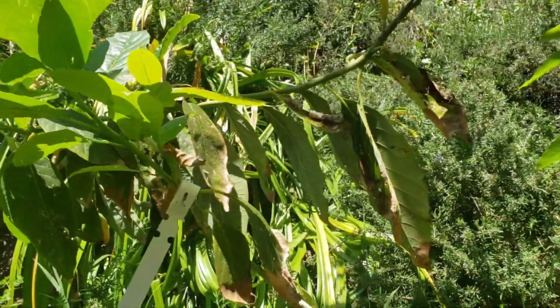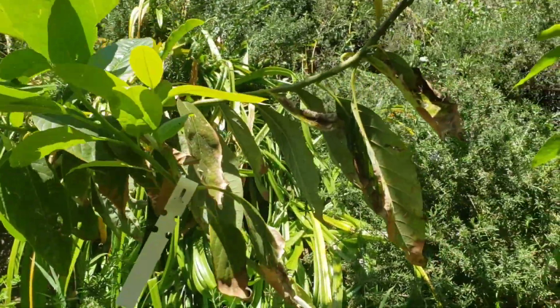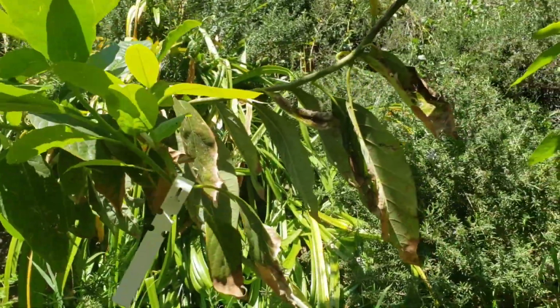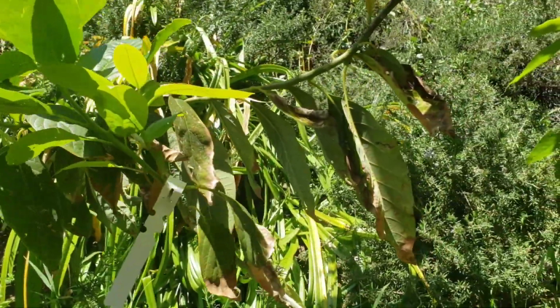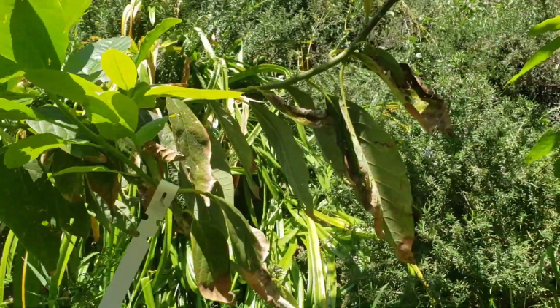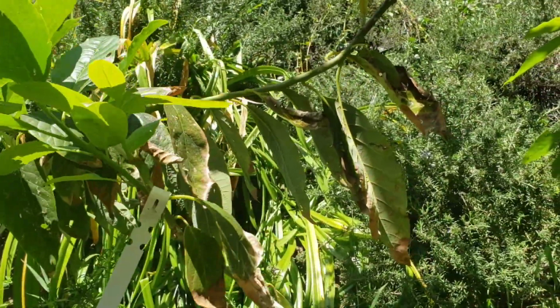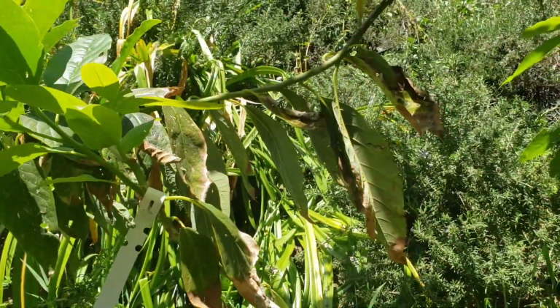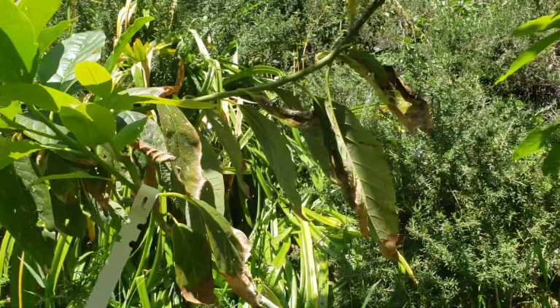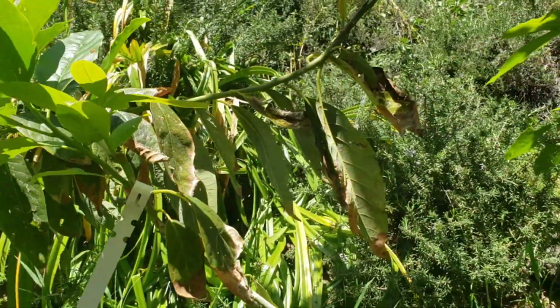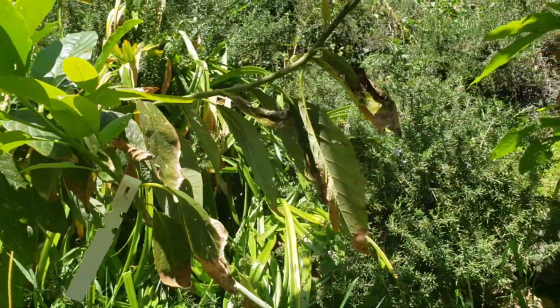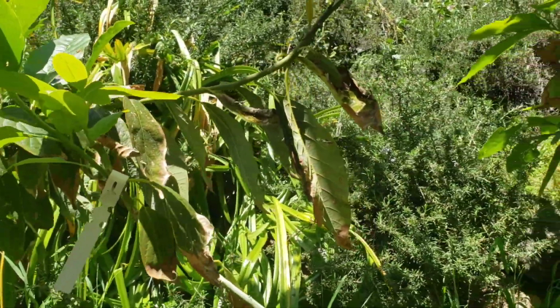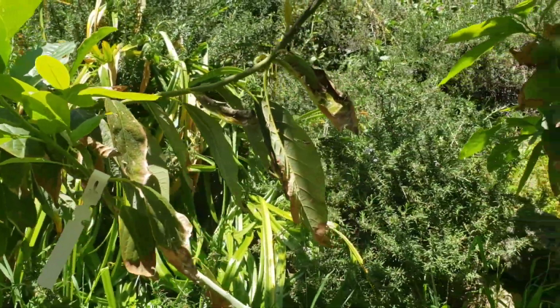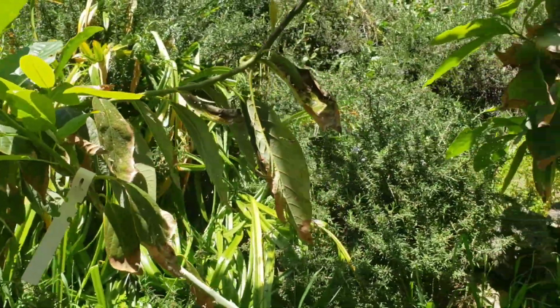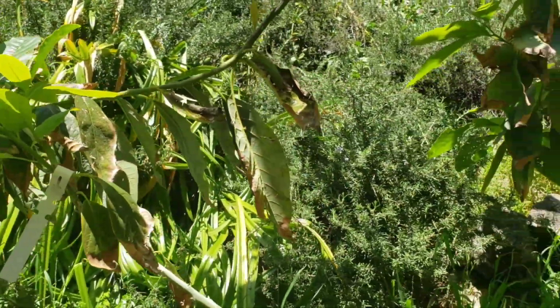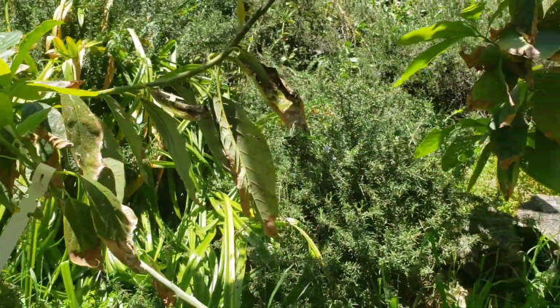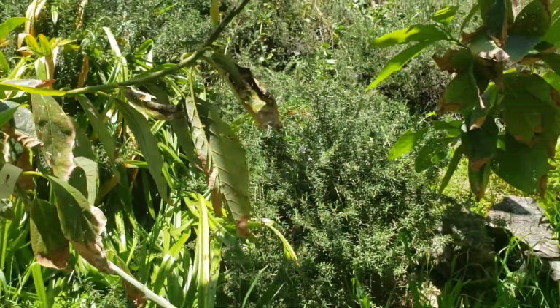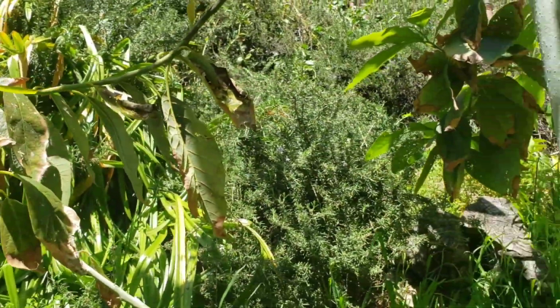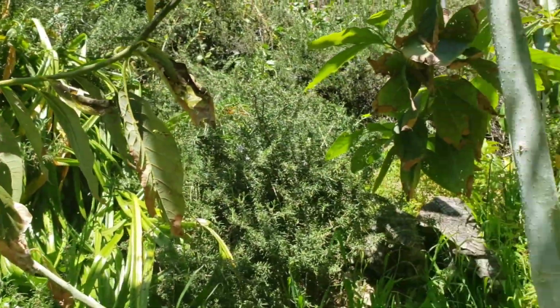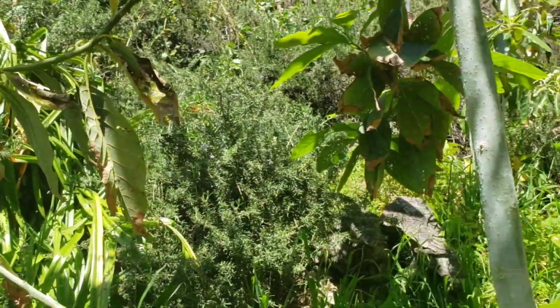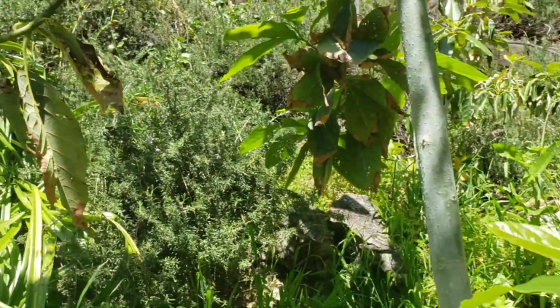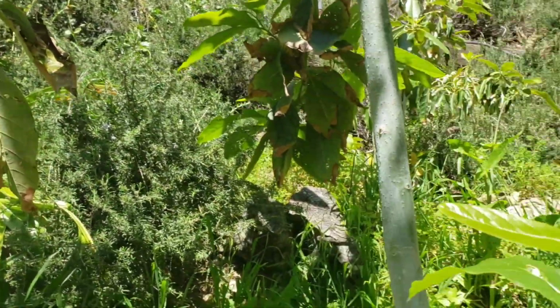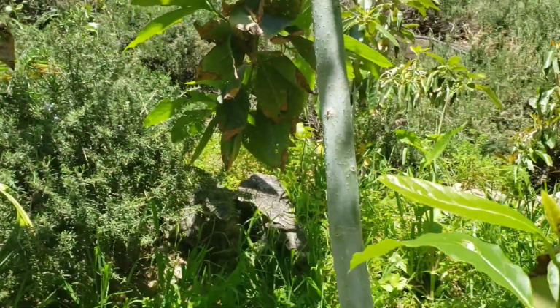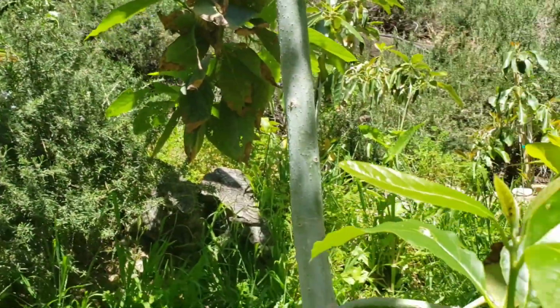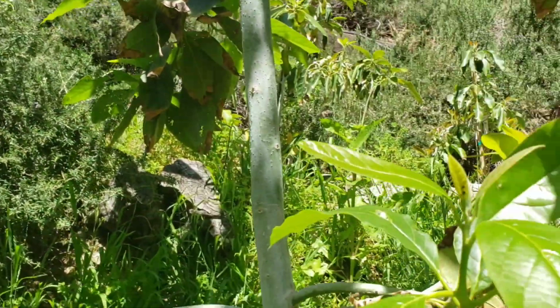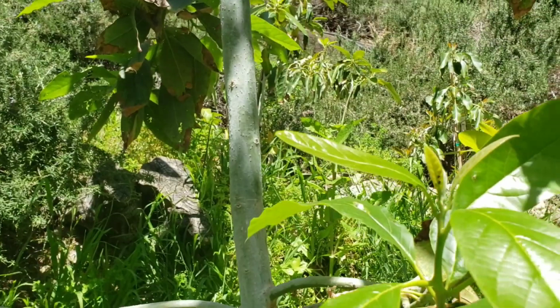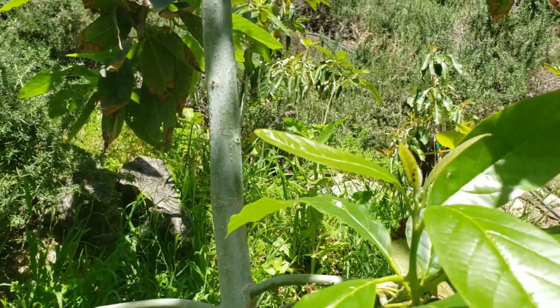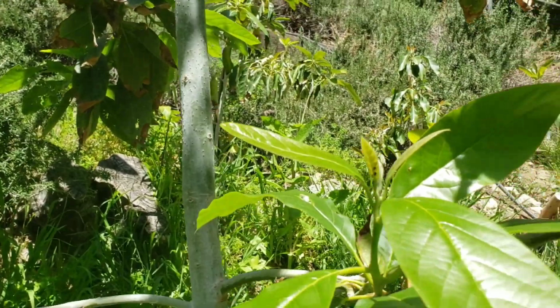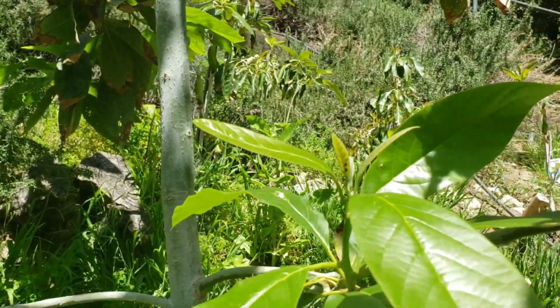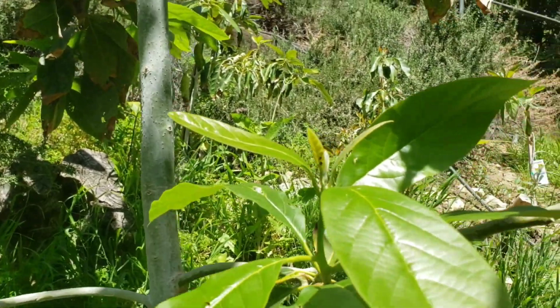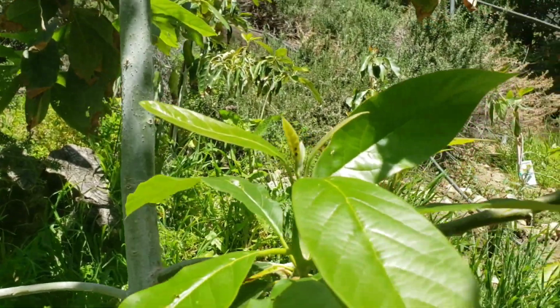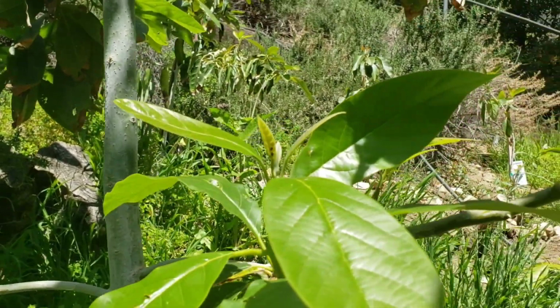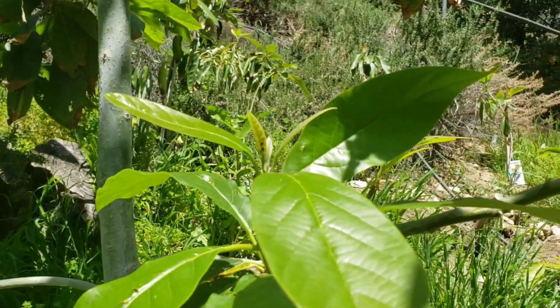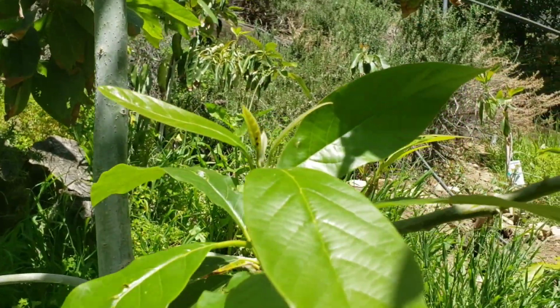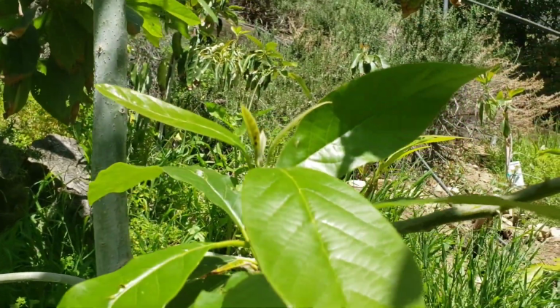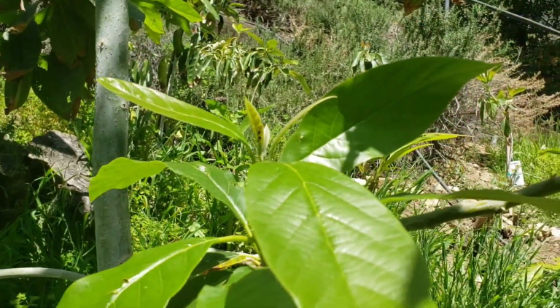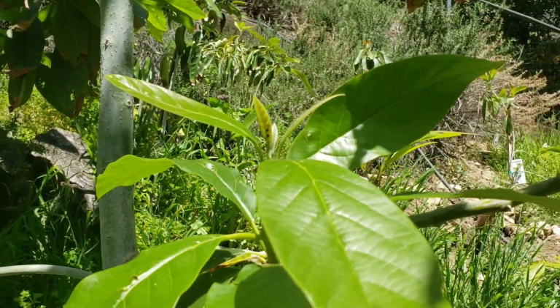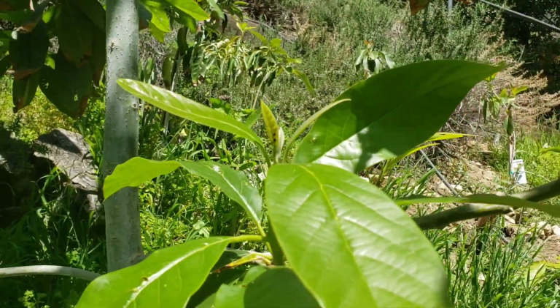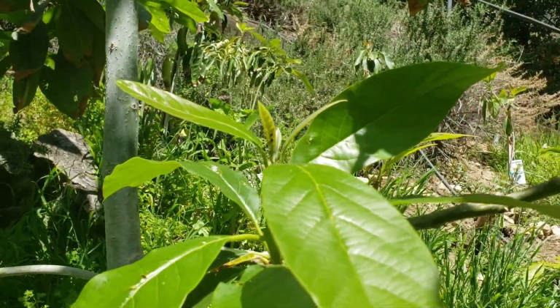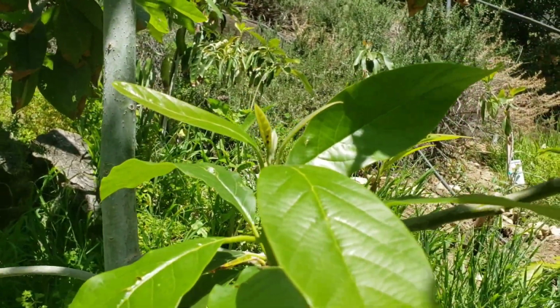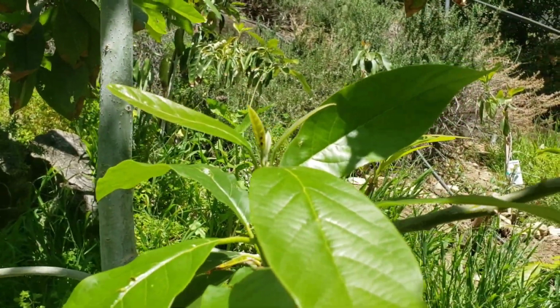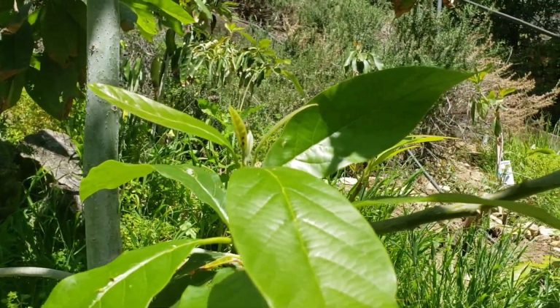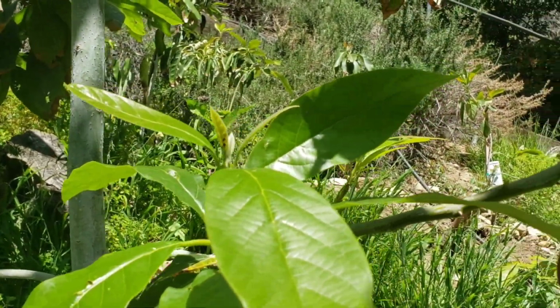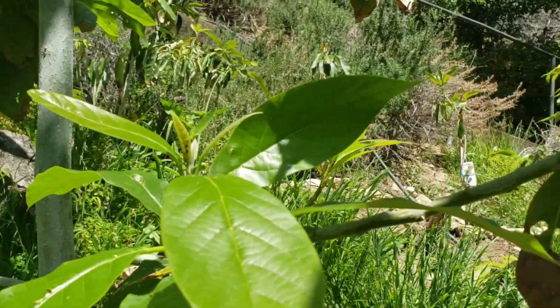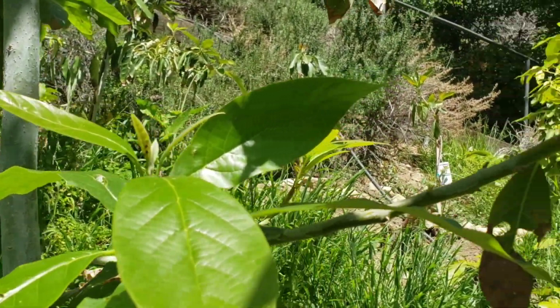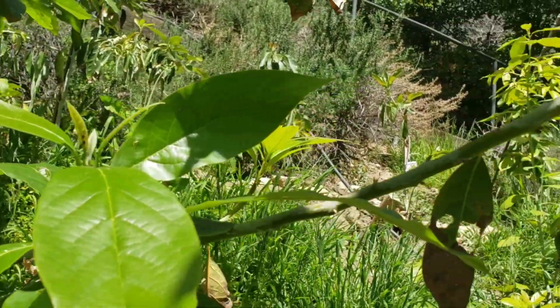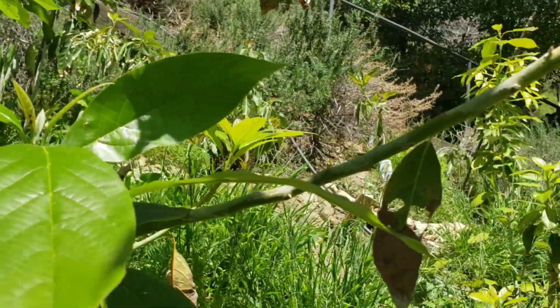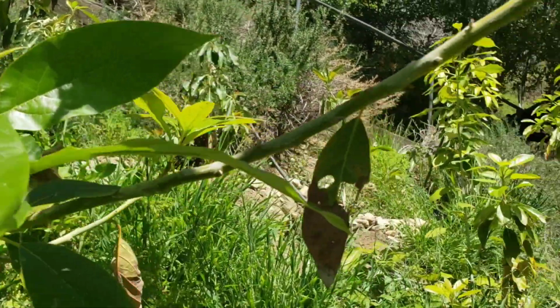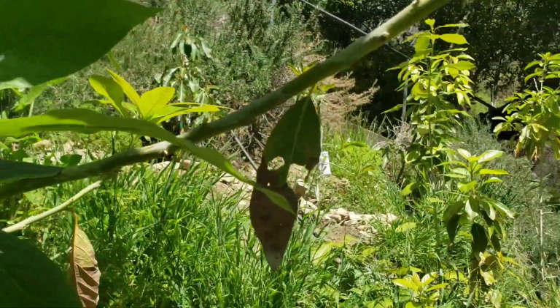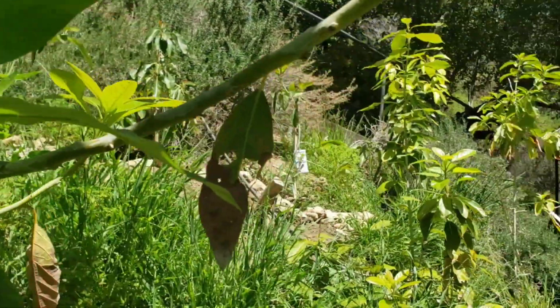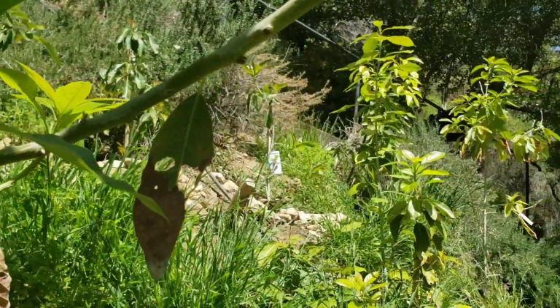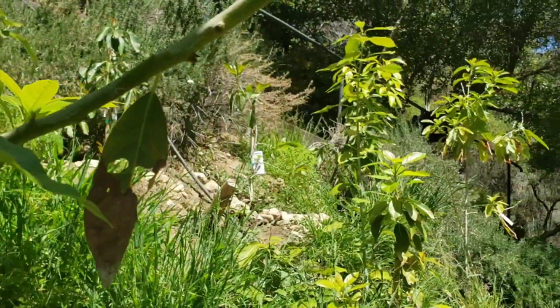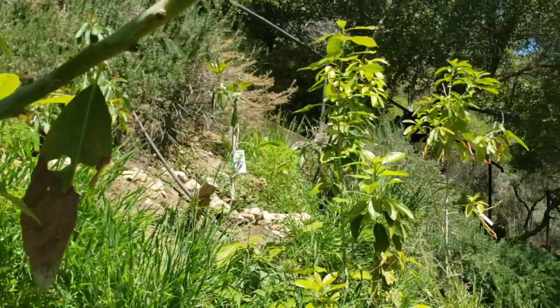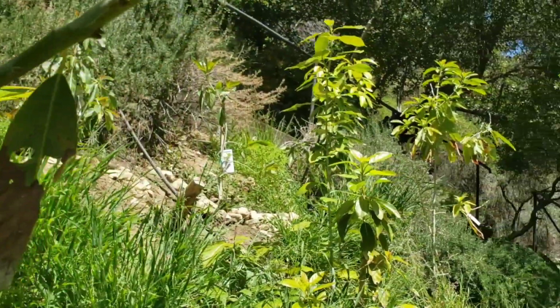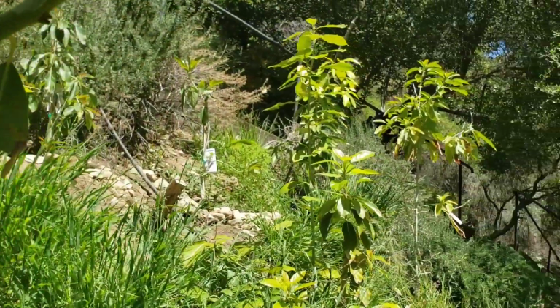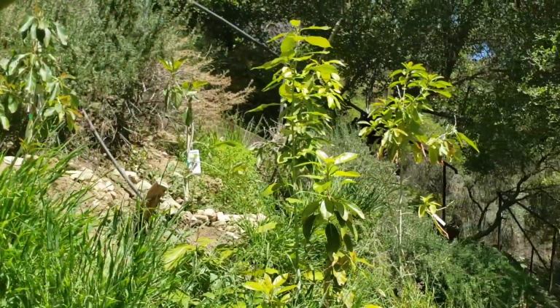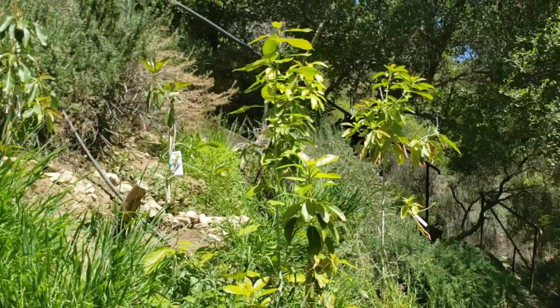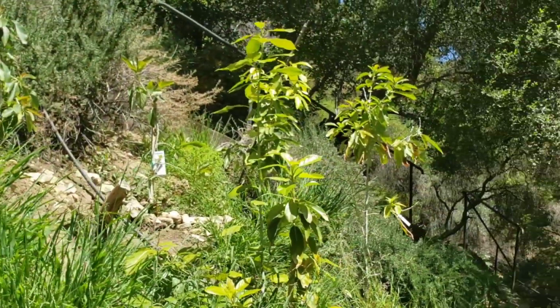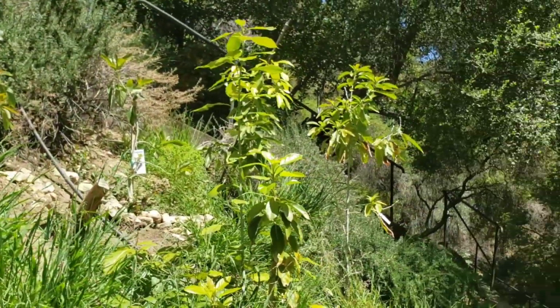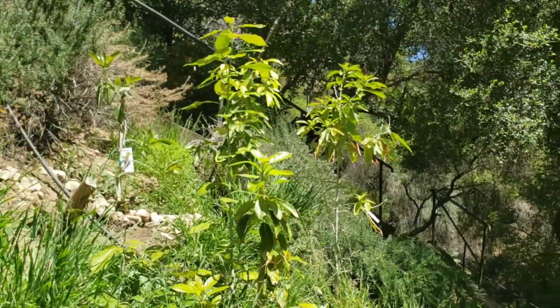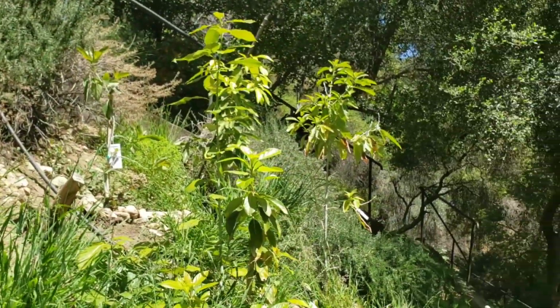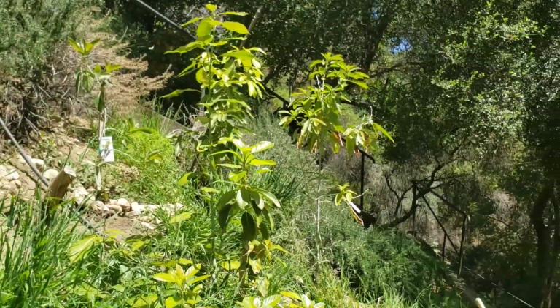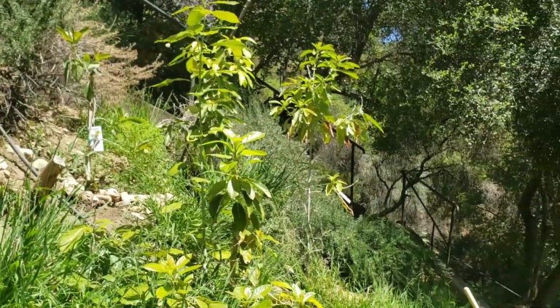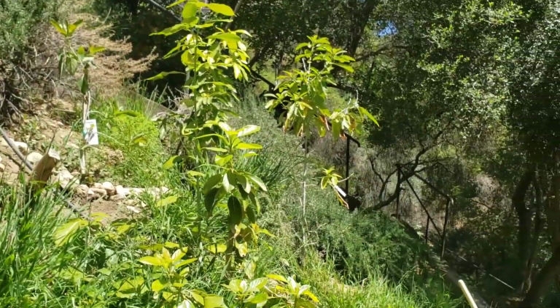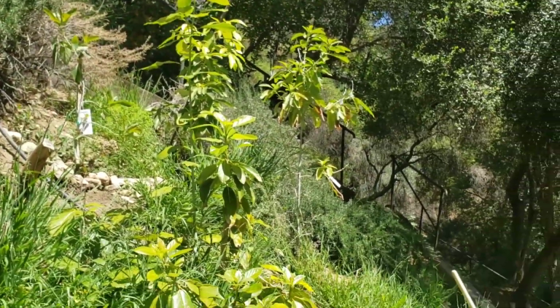Anyways, let's head on up and I'll do an avocado graft demonstration for everyone.